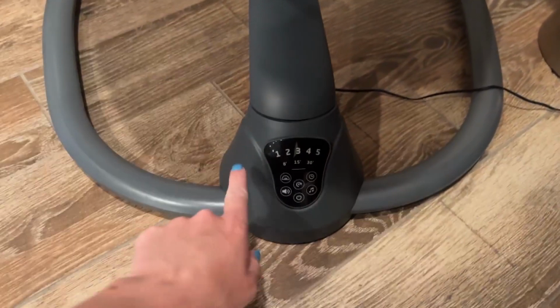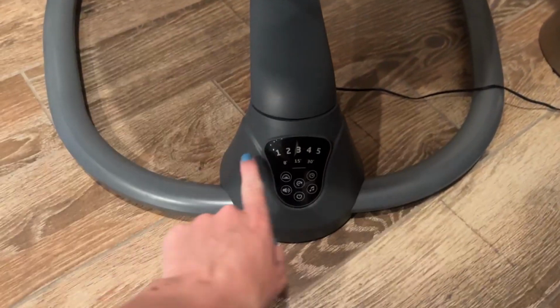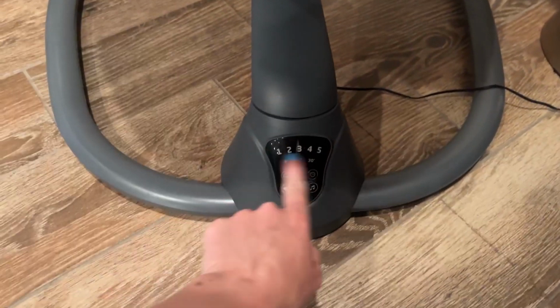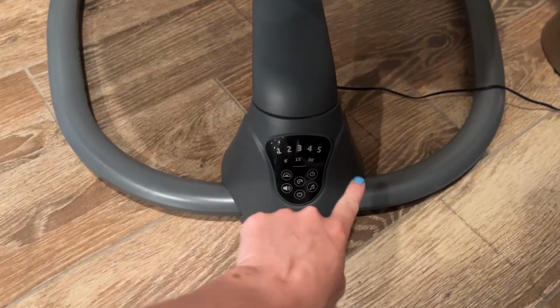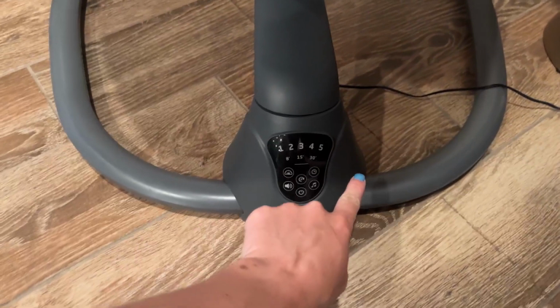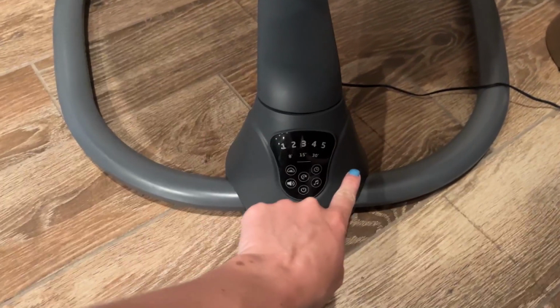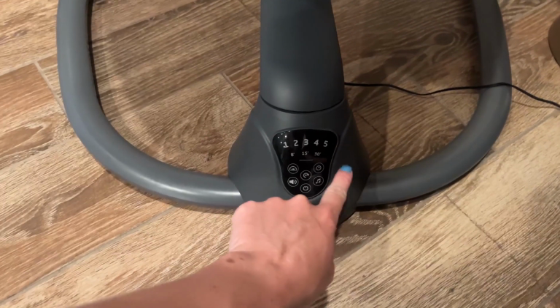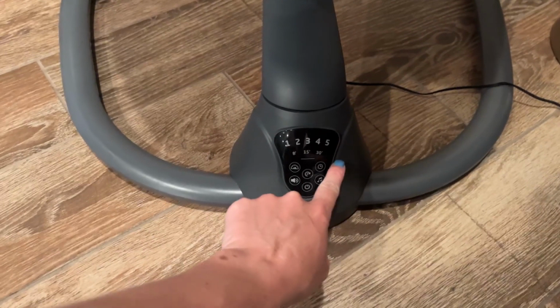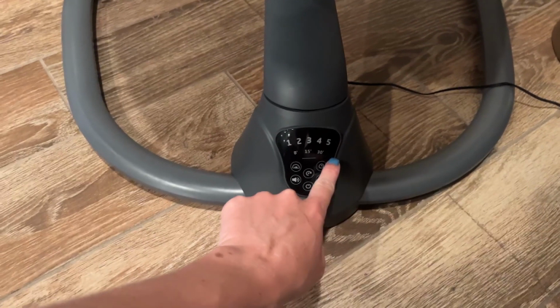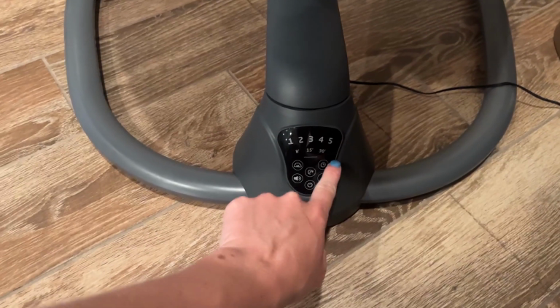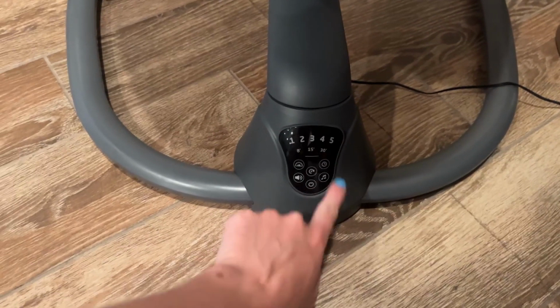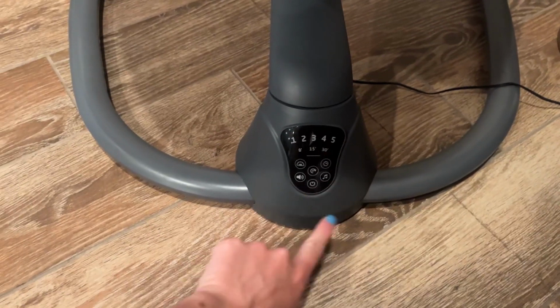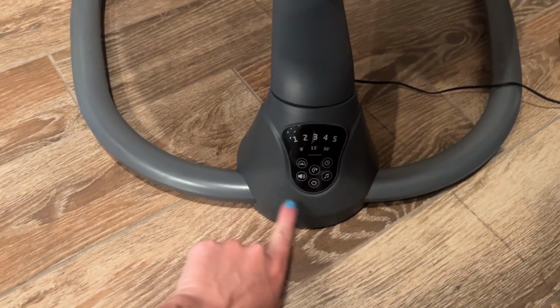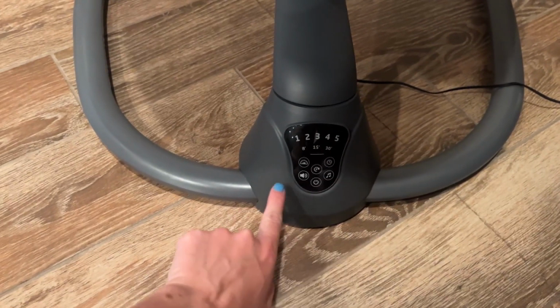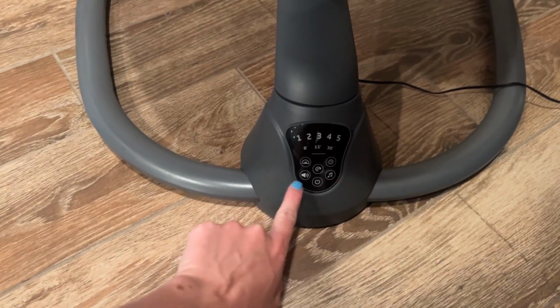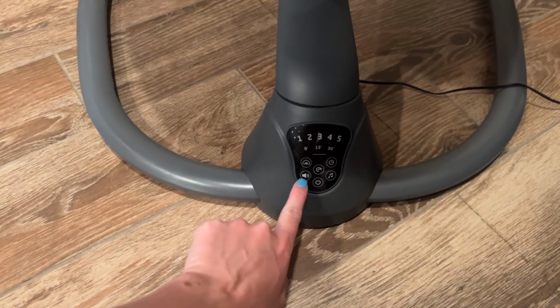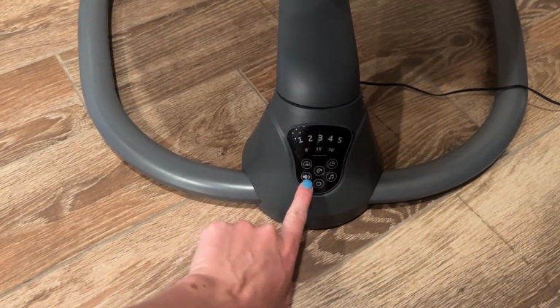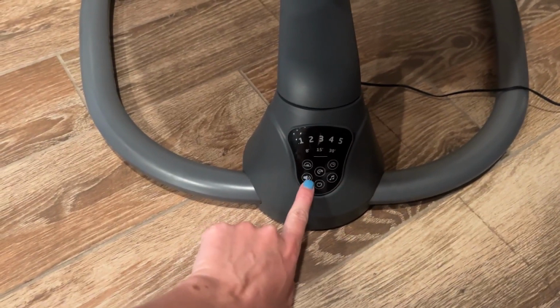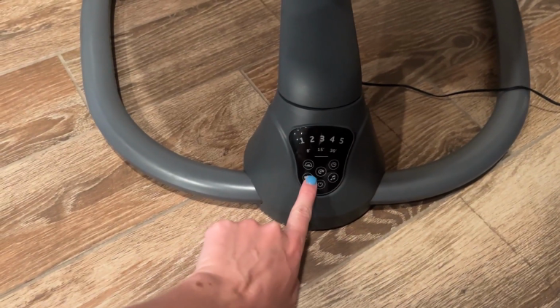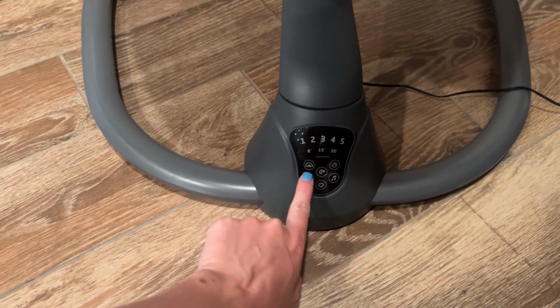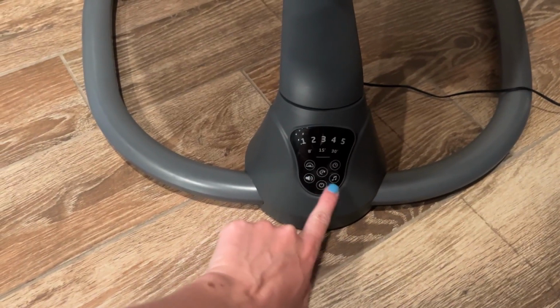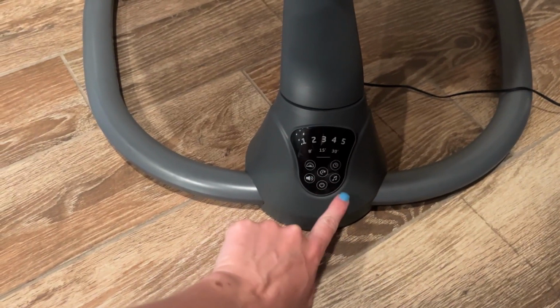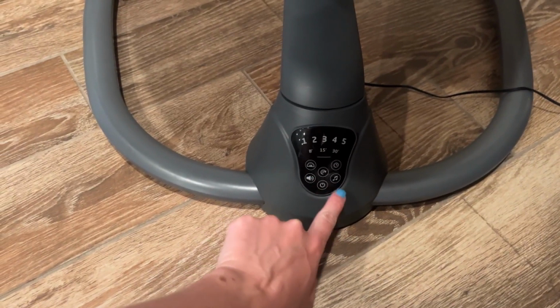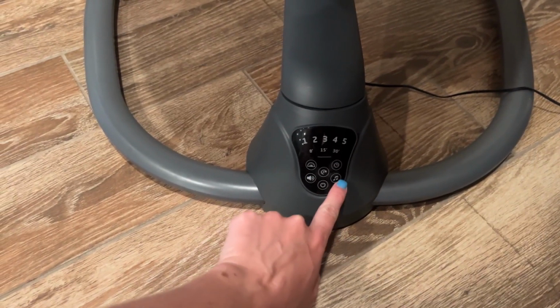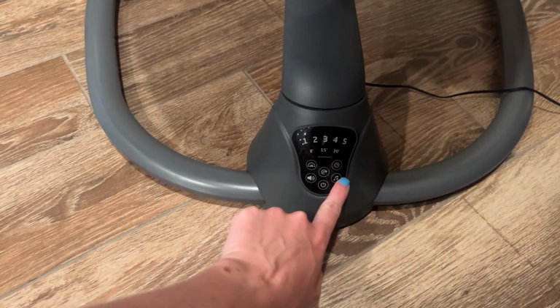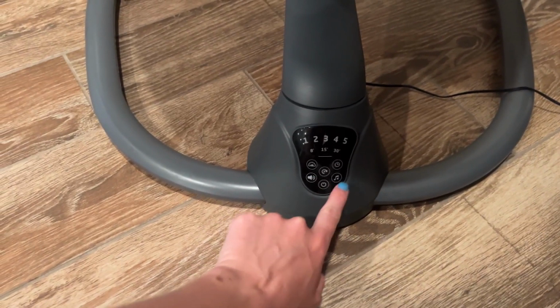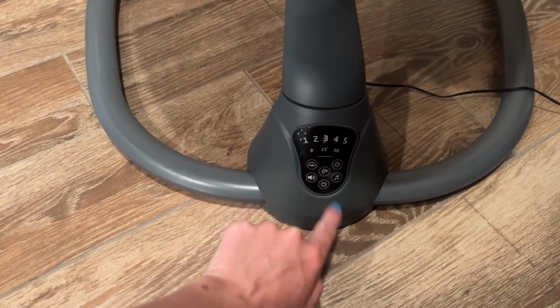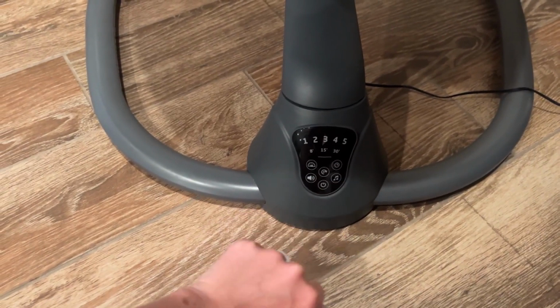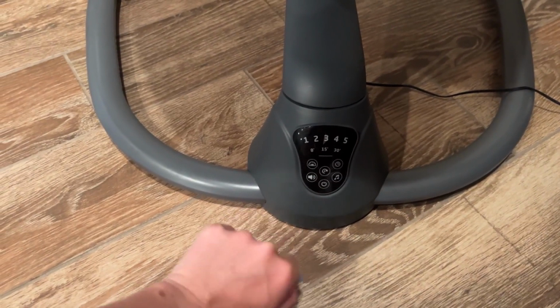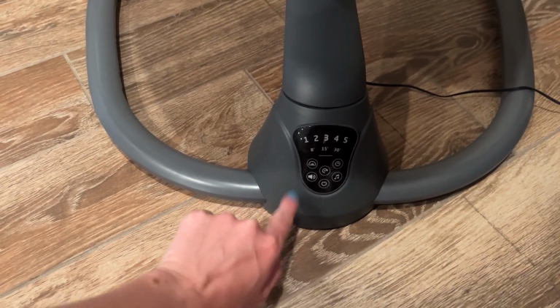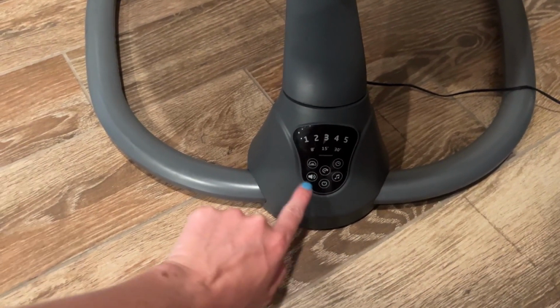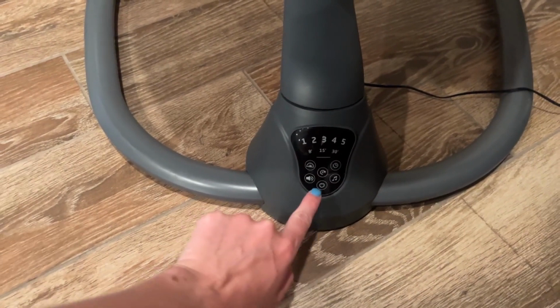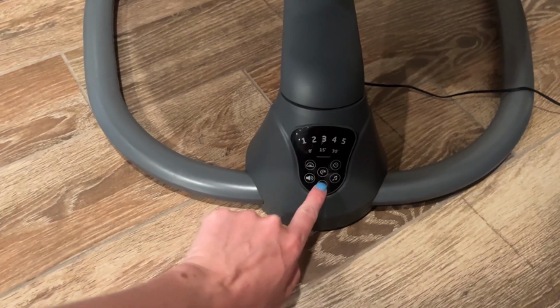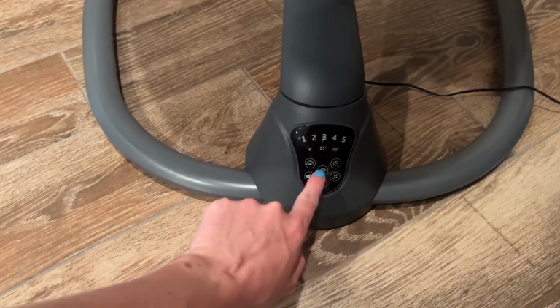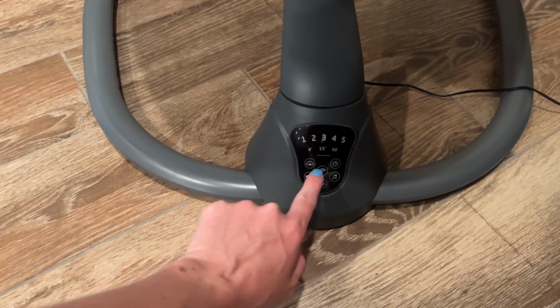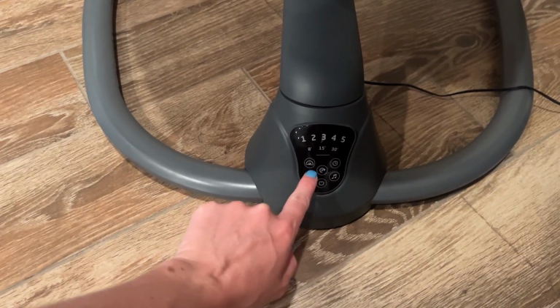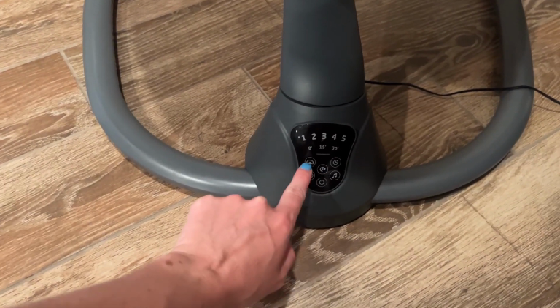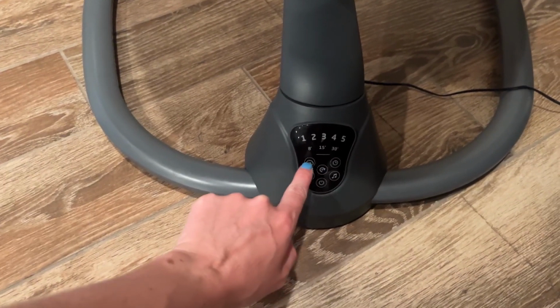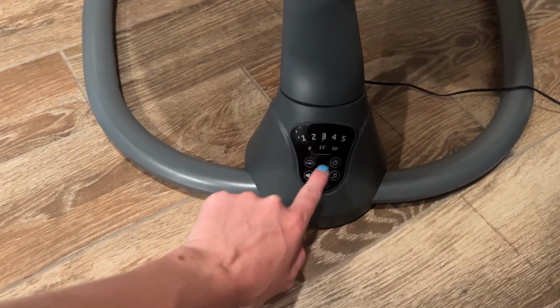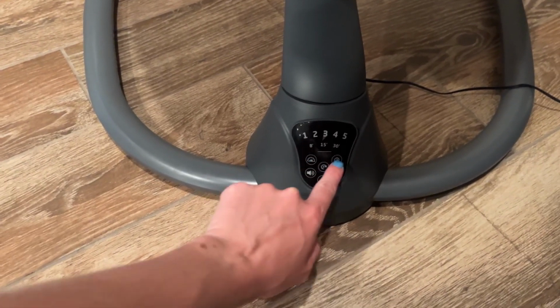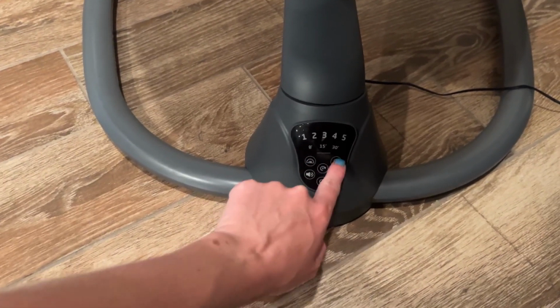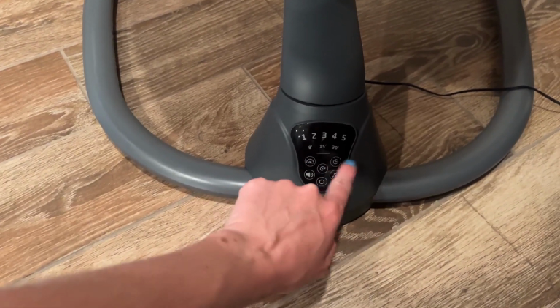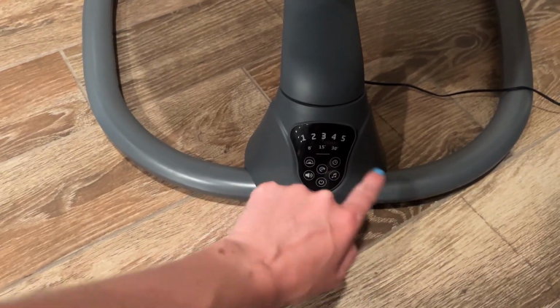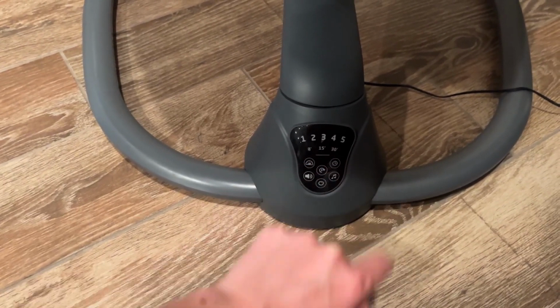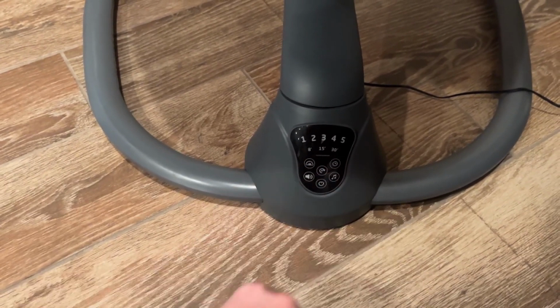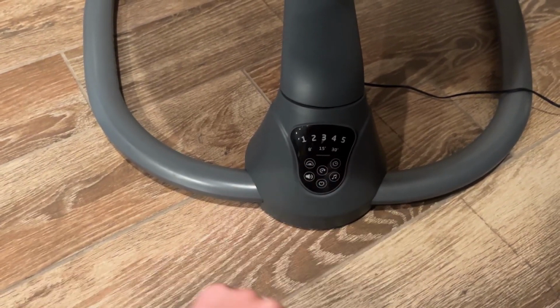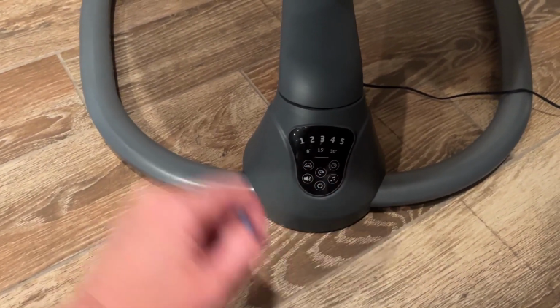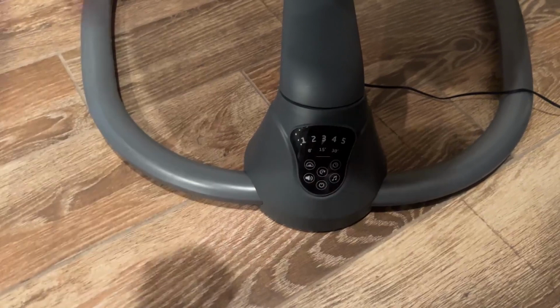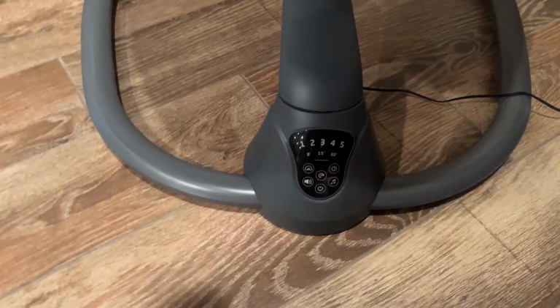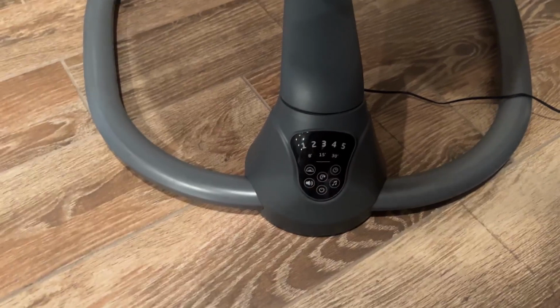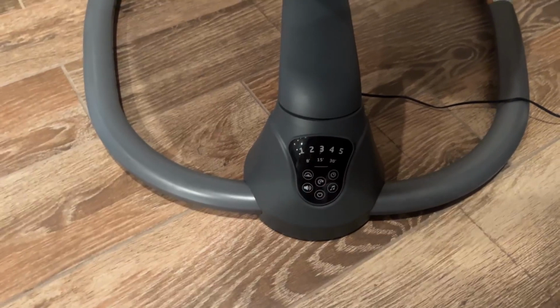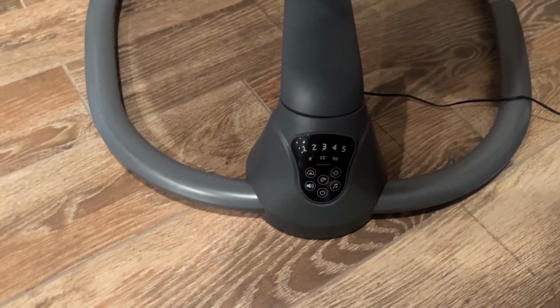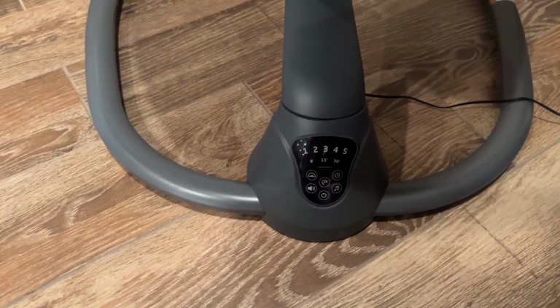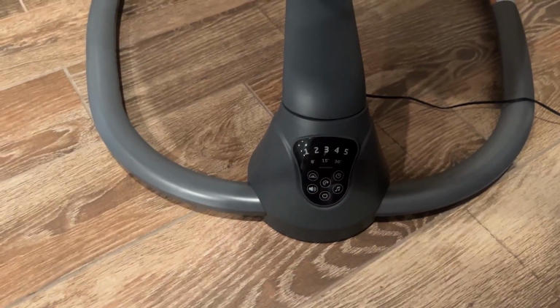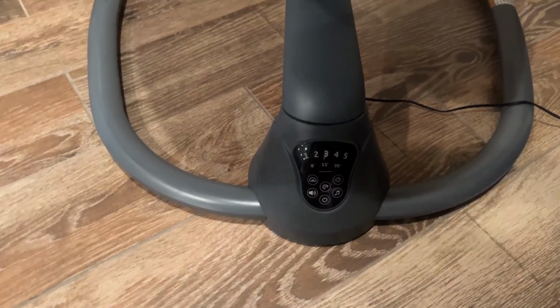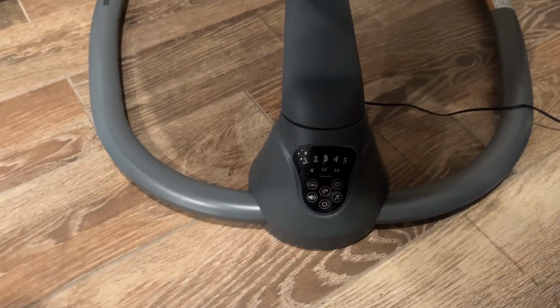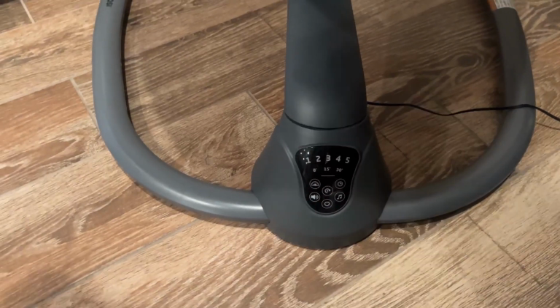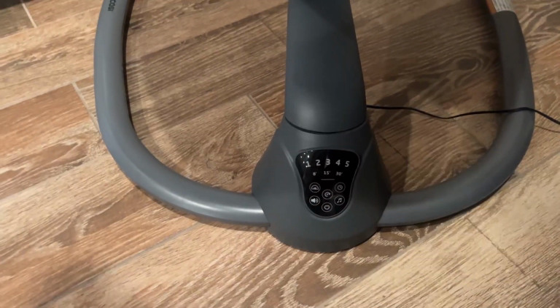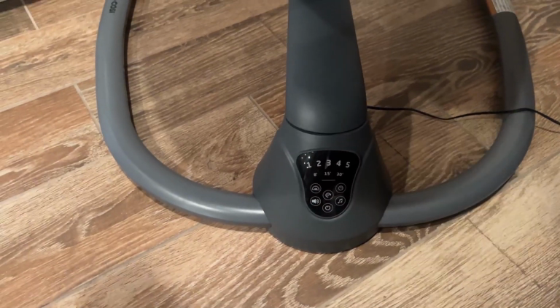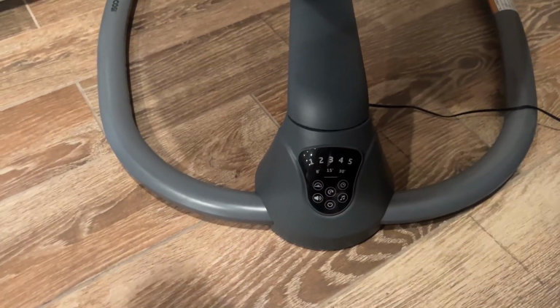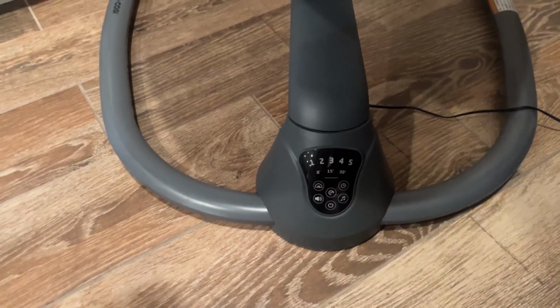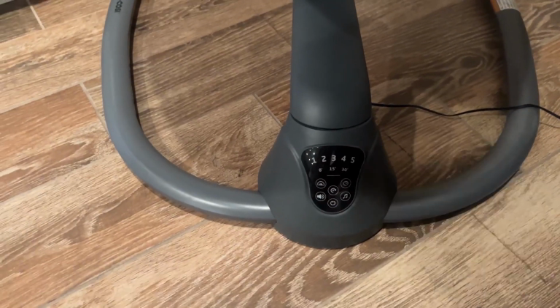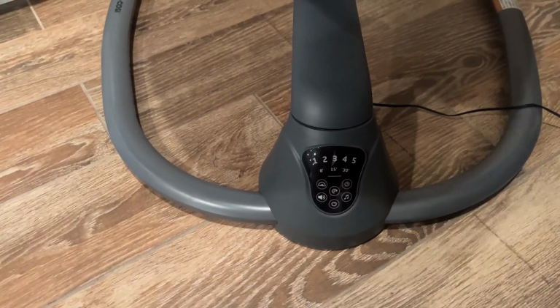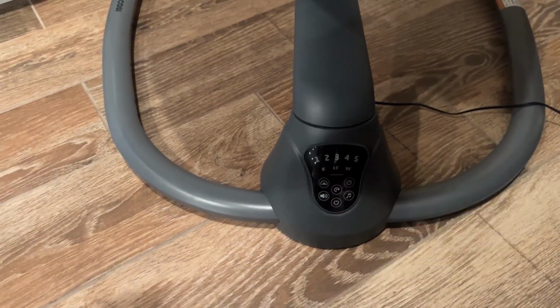It has five different settings. You can turn on noise and music. There's an auto mode, and then there's also a timer for 8, 15, or 30 minutes.